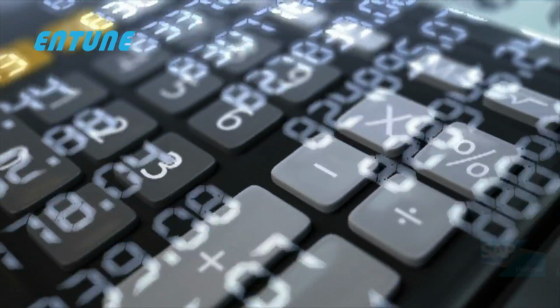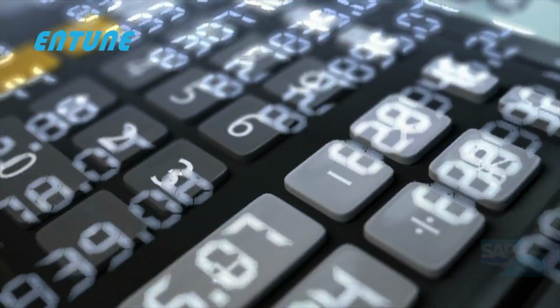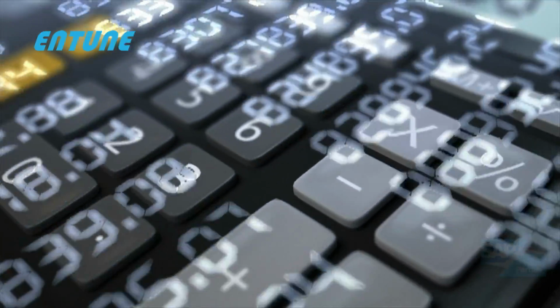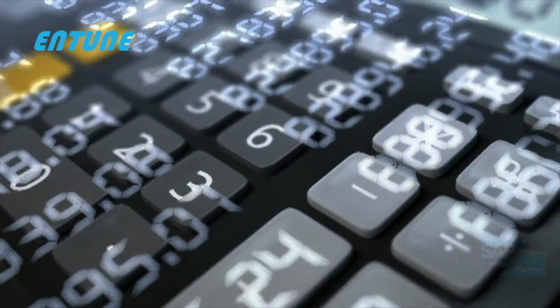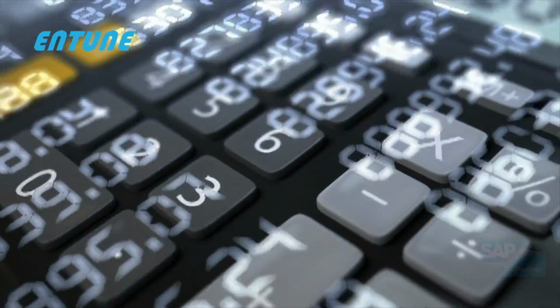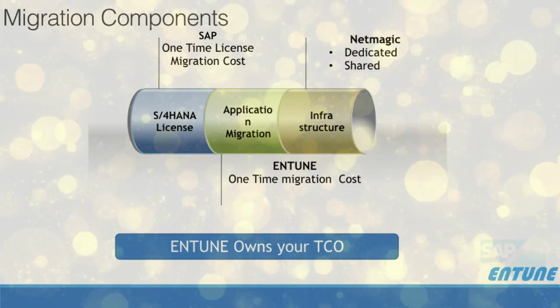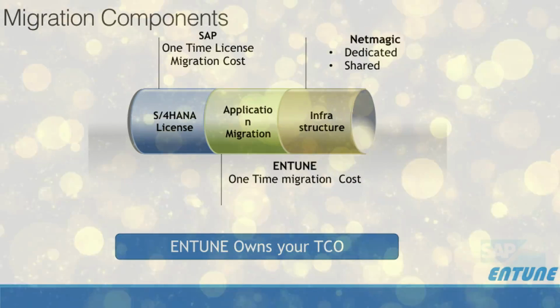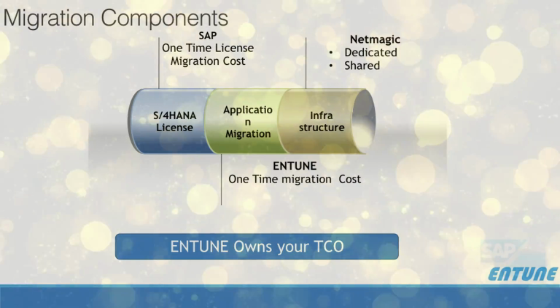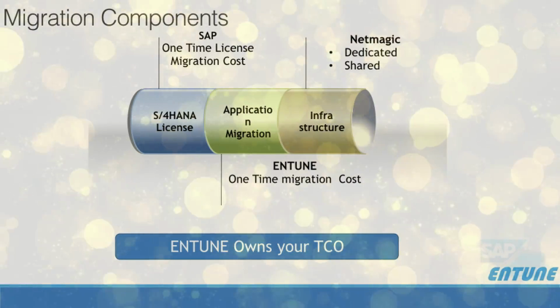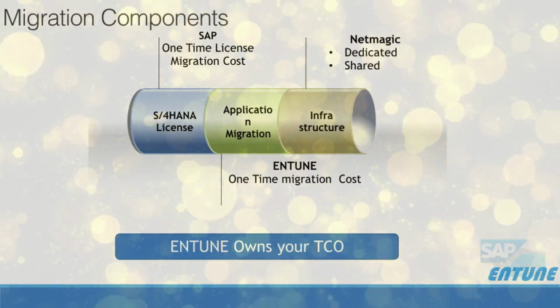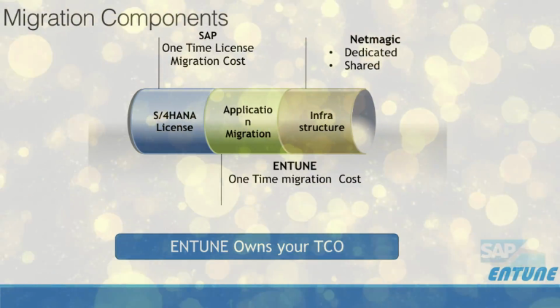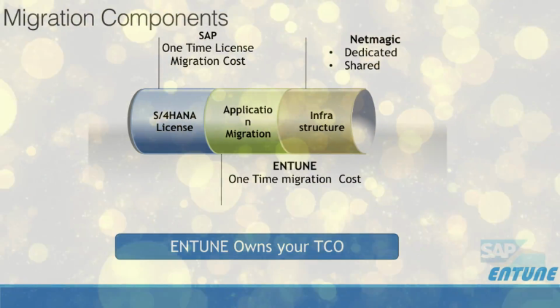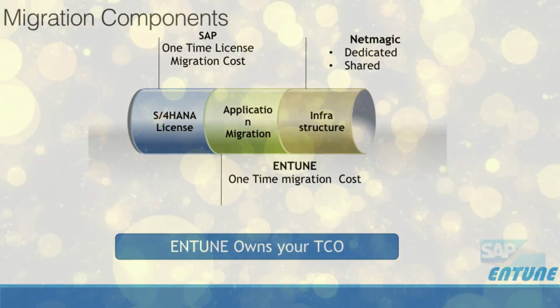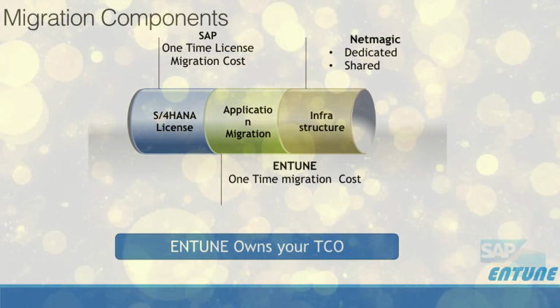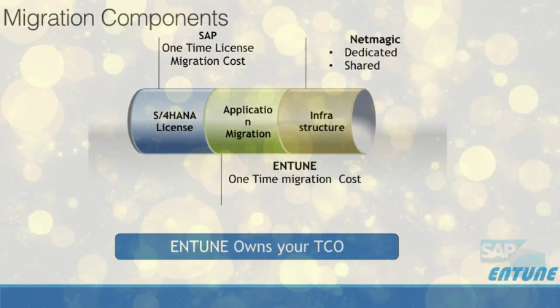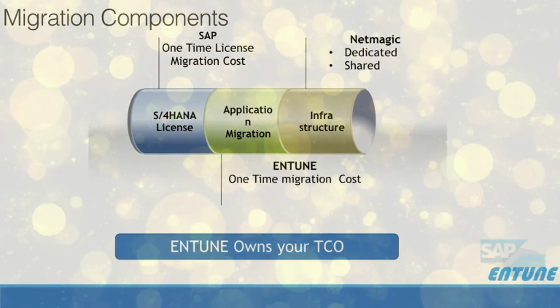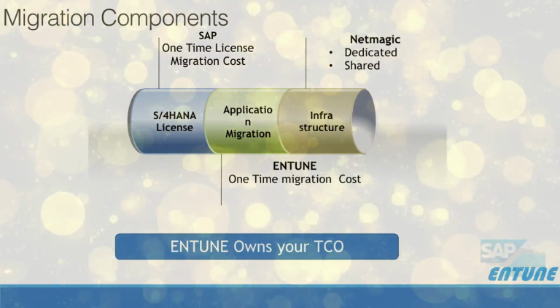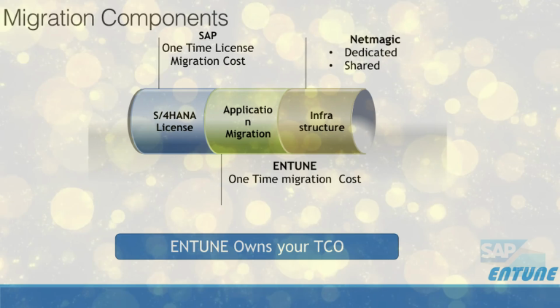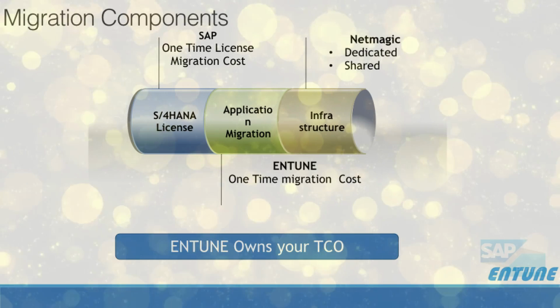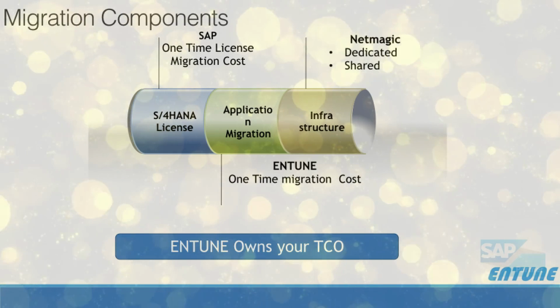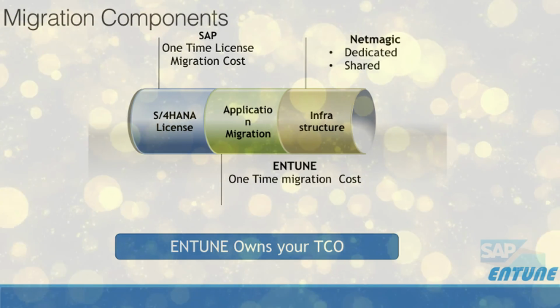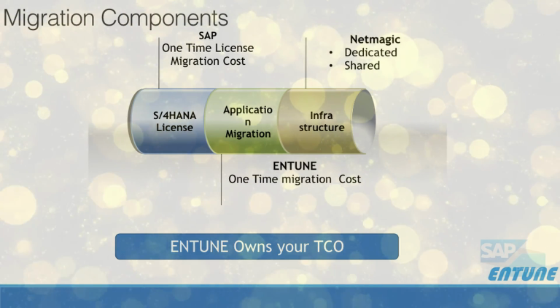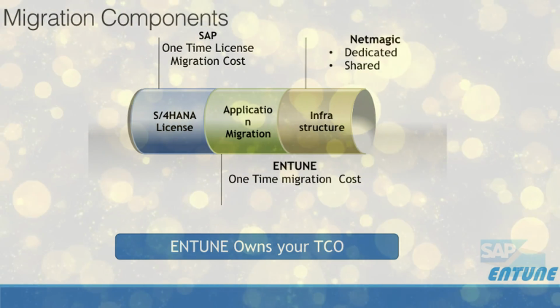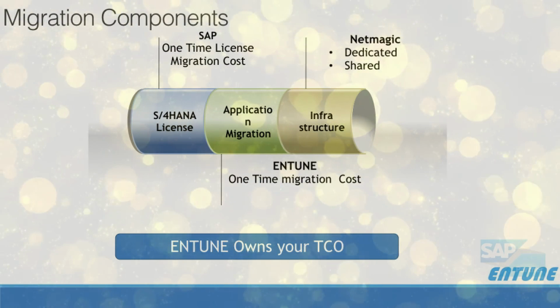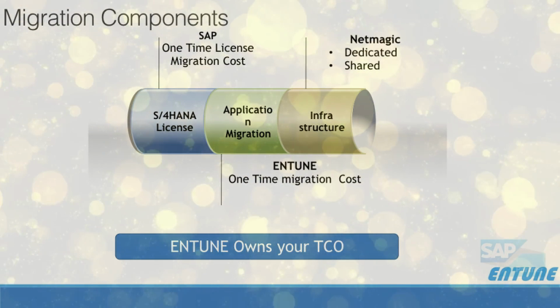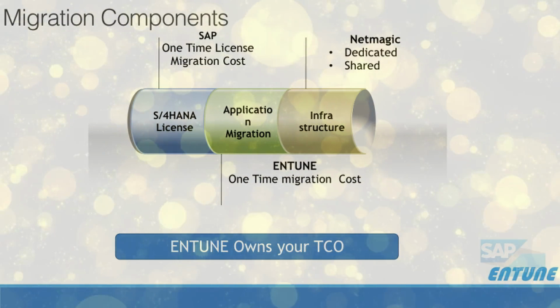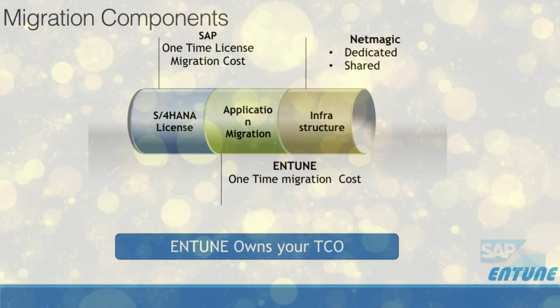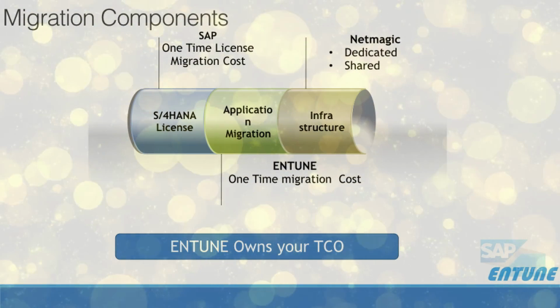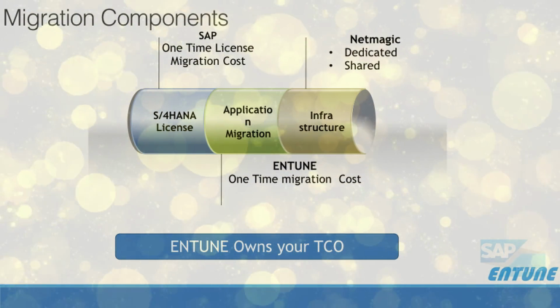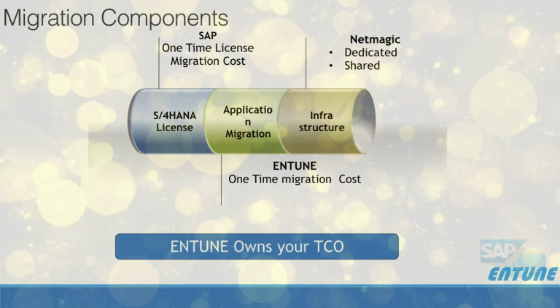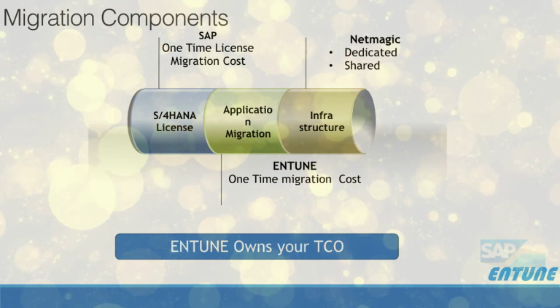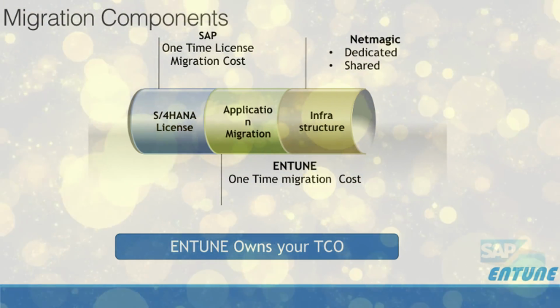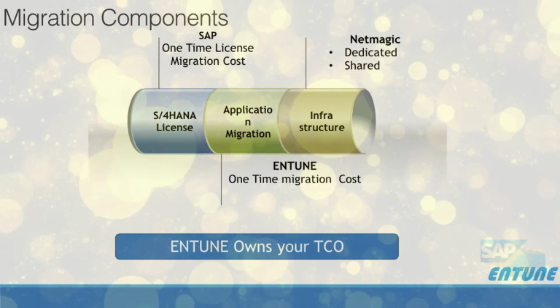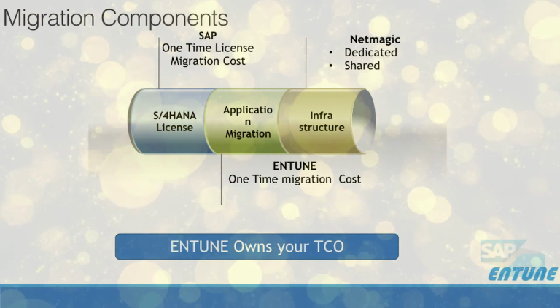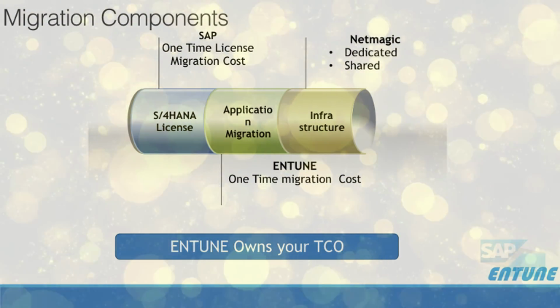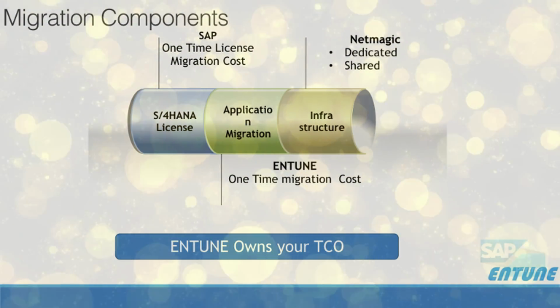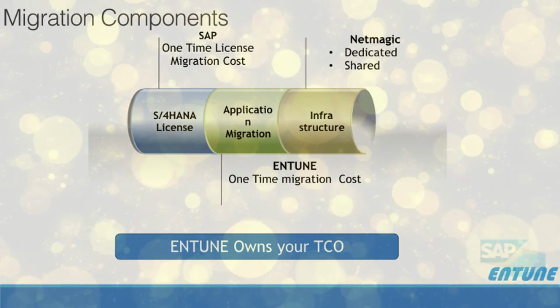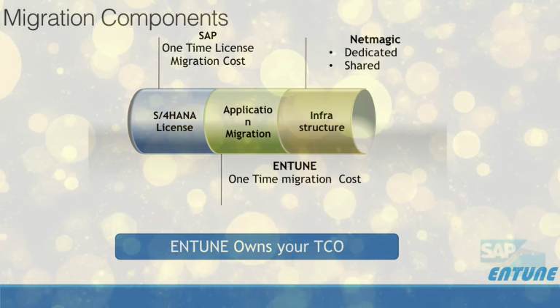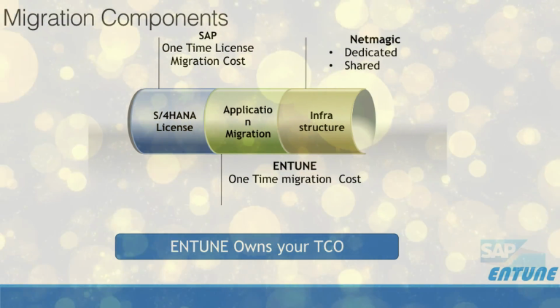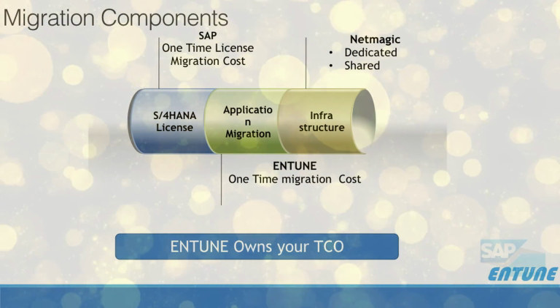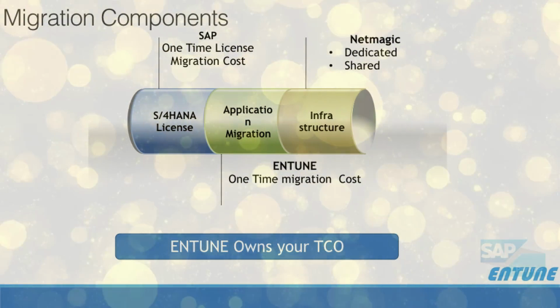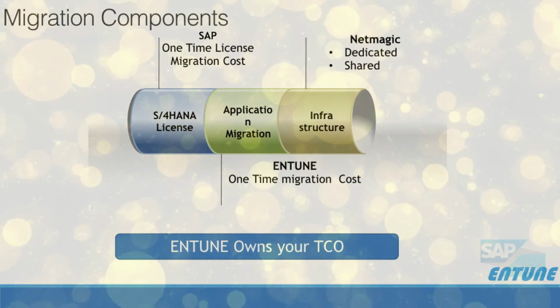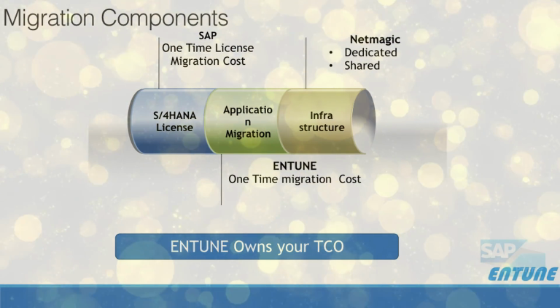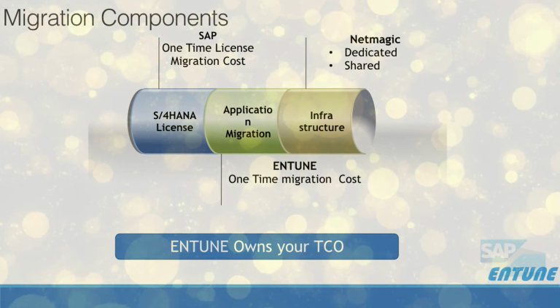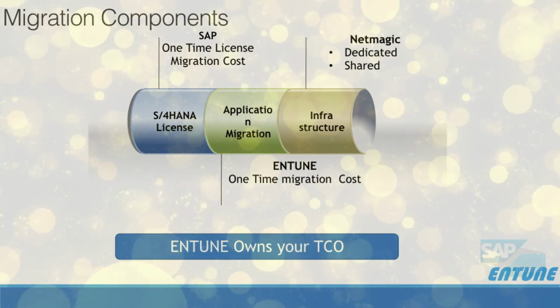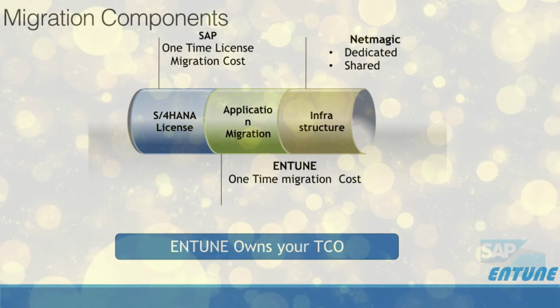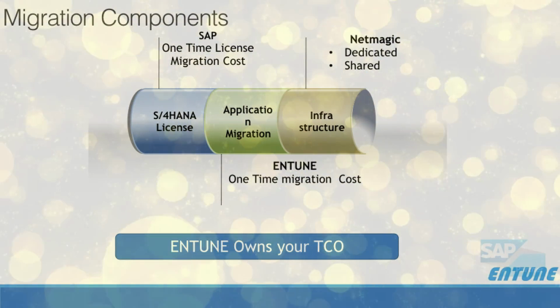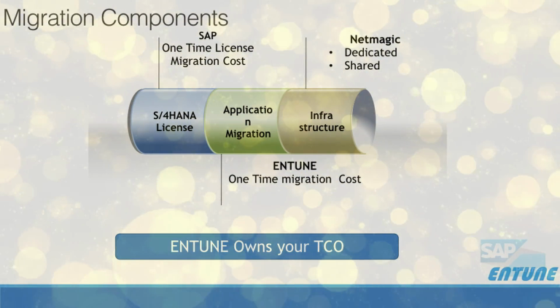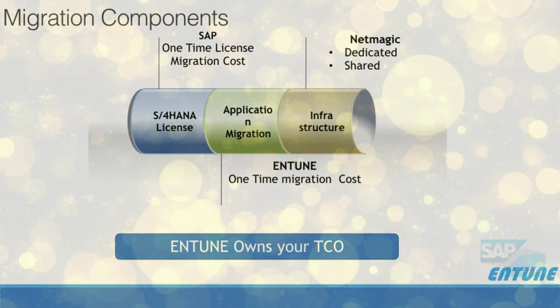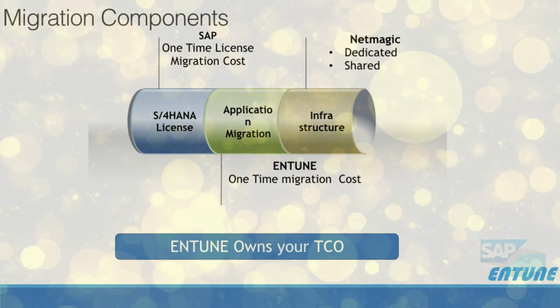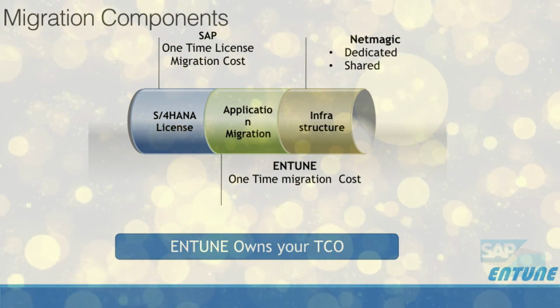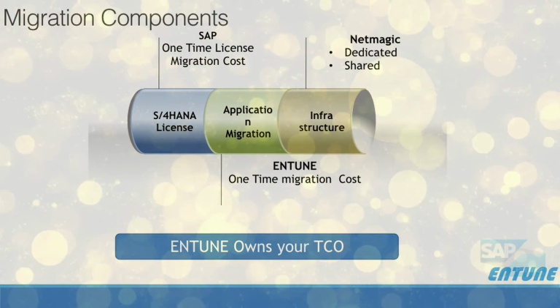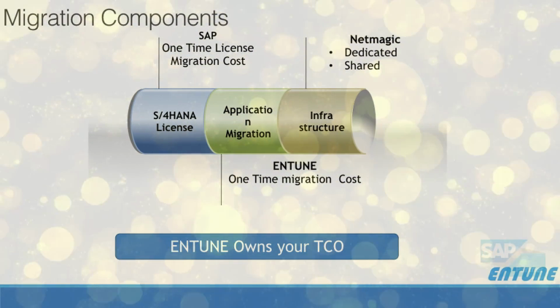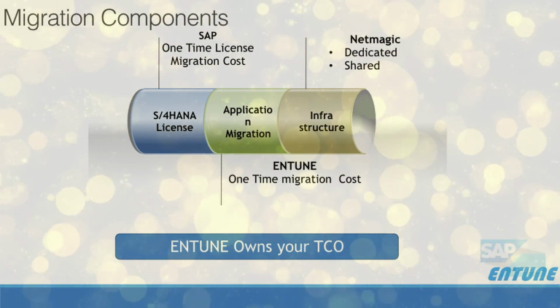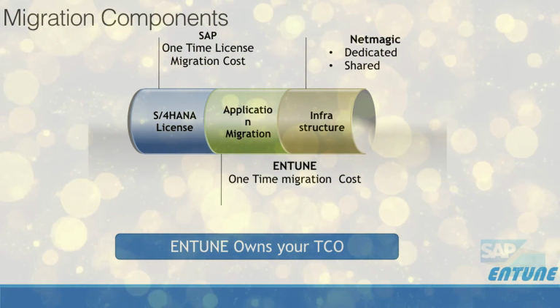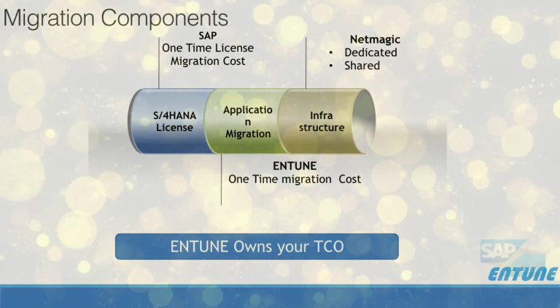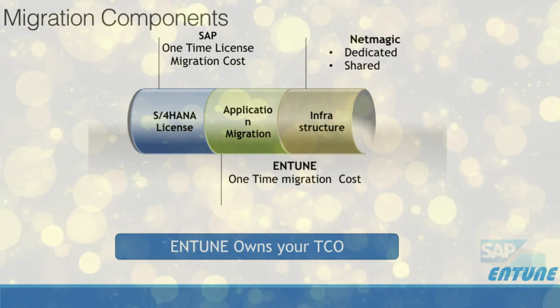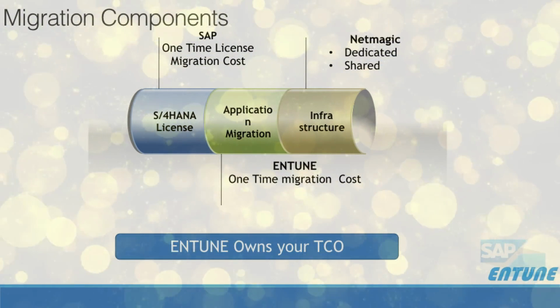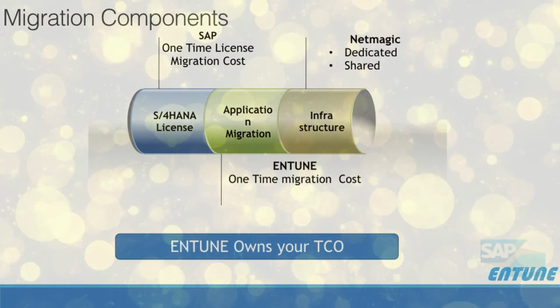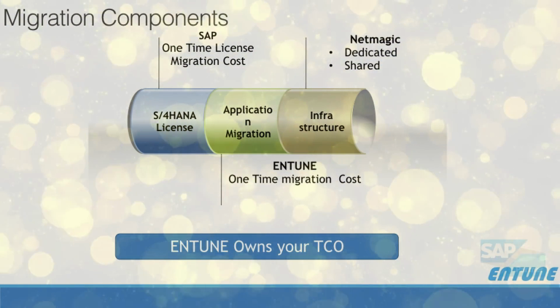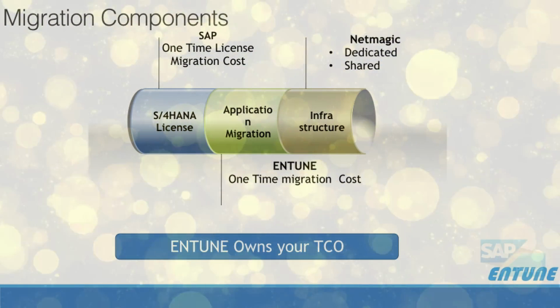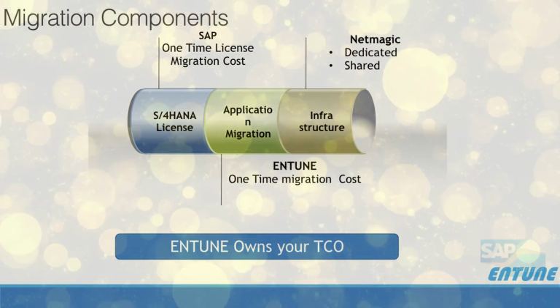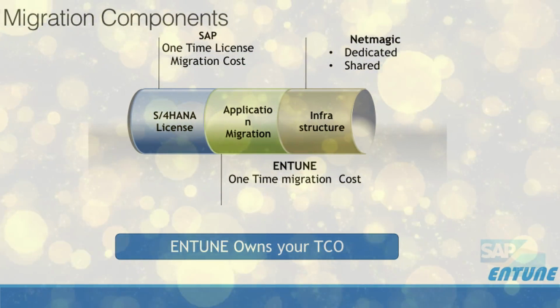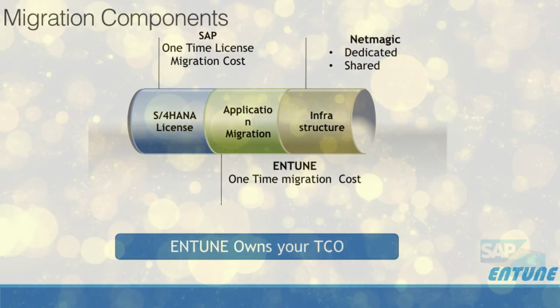Not only these, we completely own your TCO, being accountable for your benefit realization.